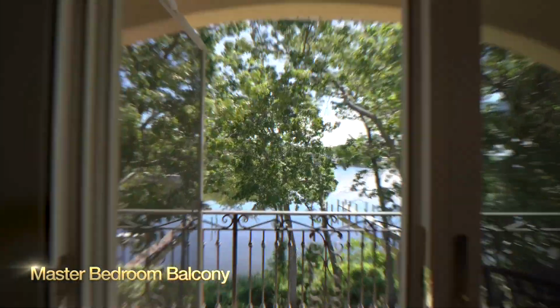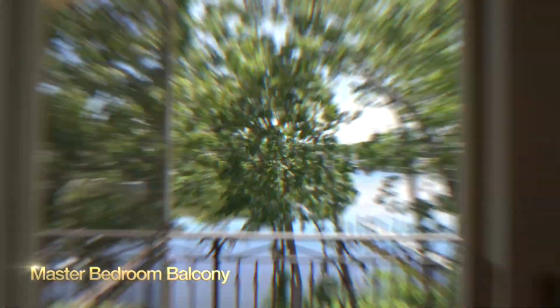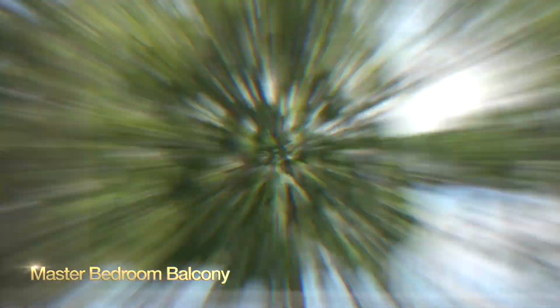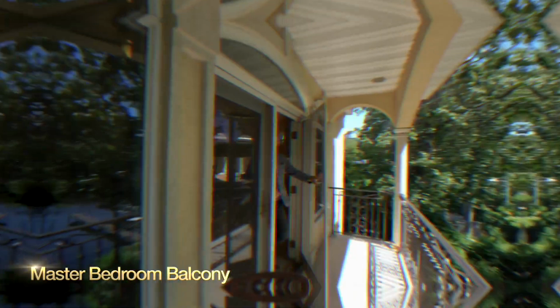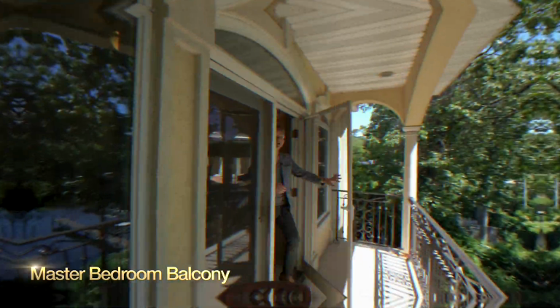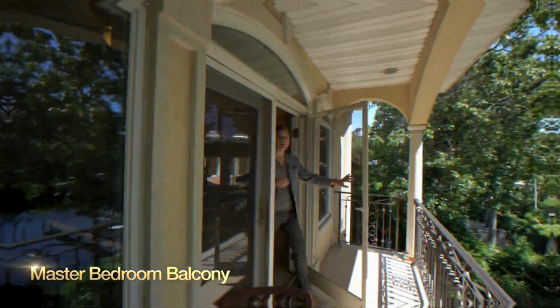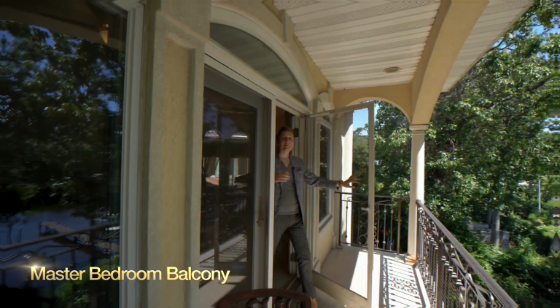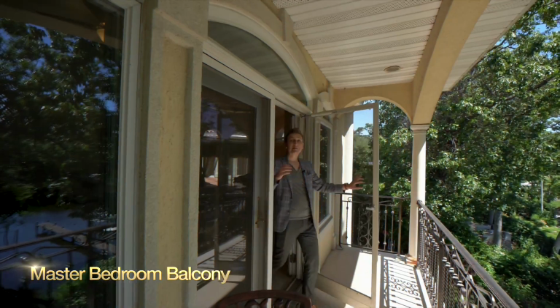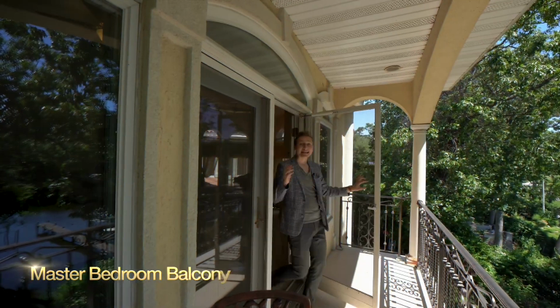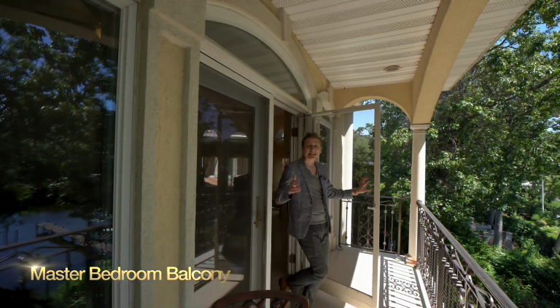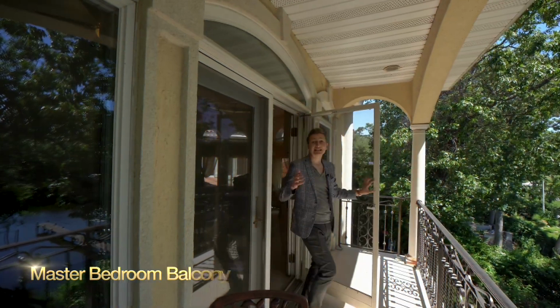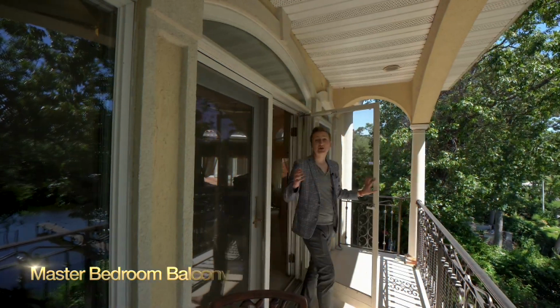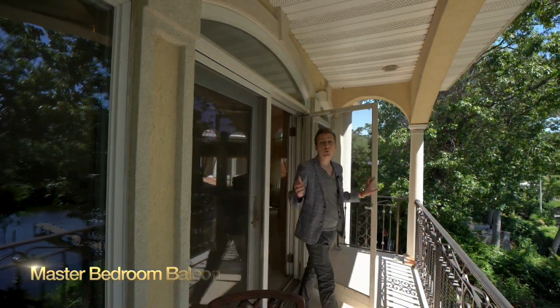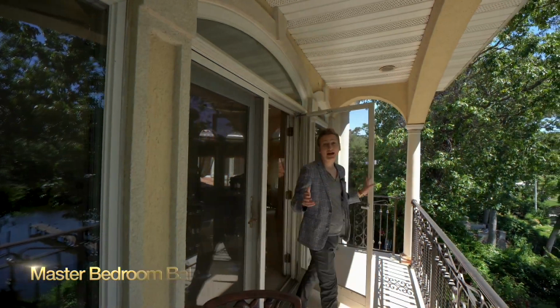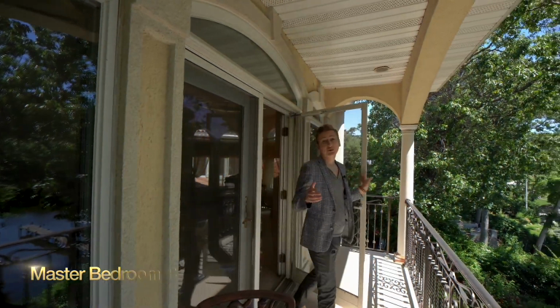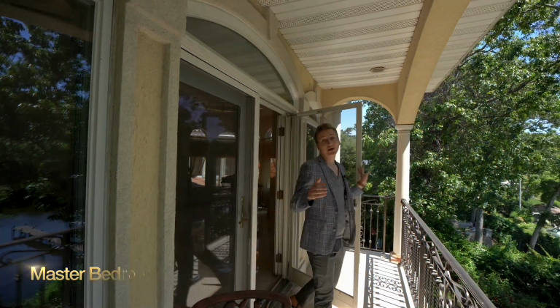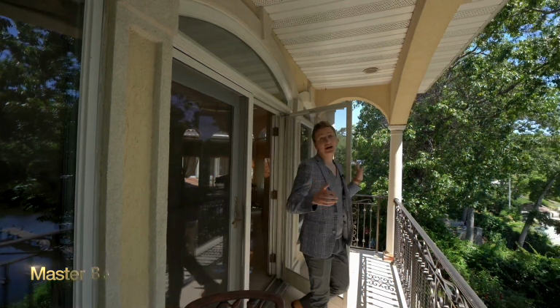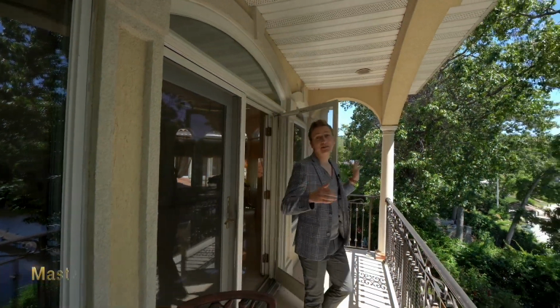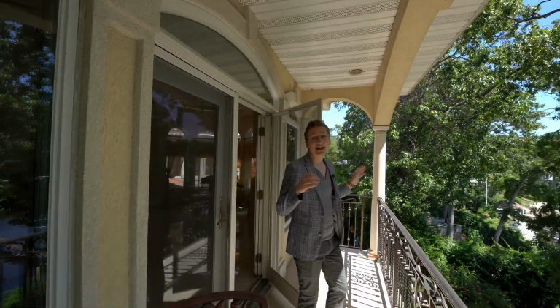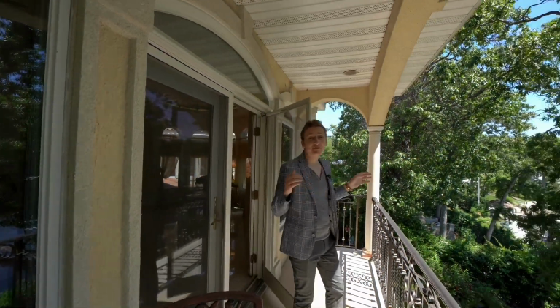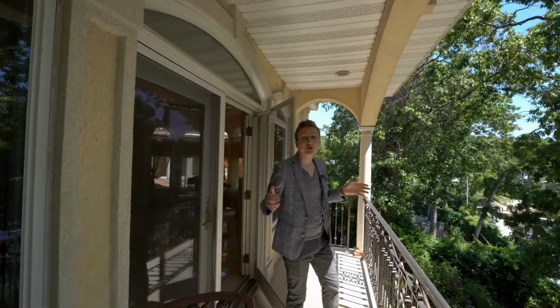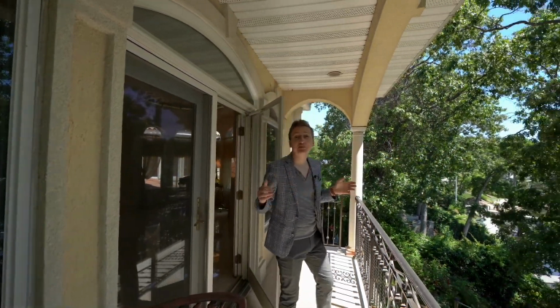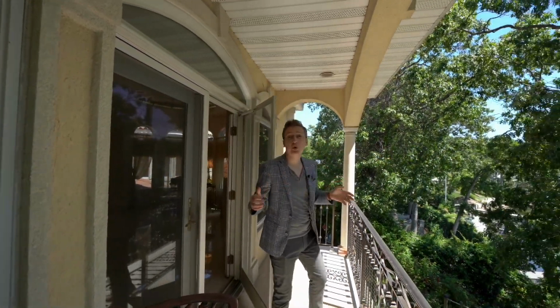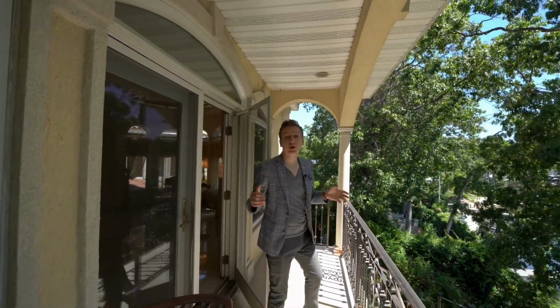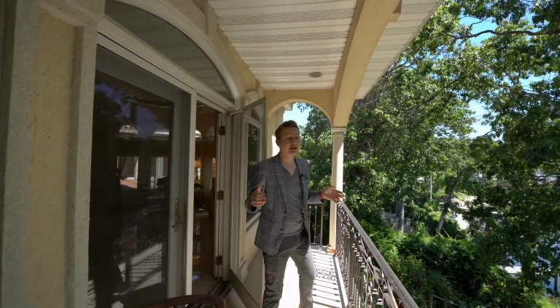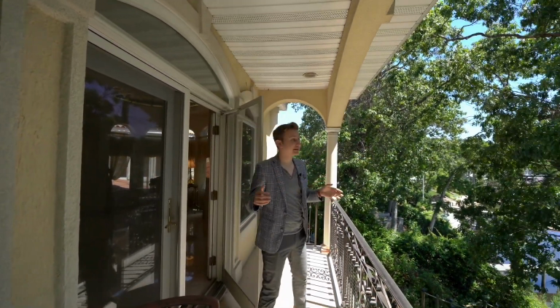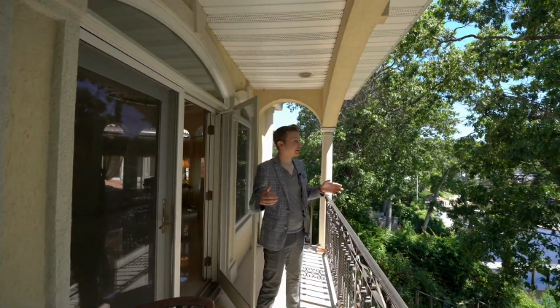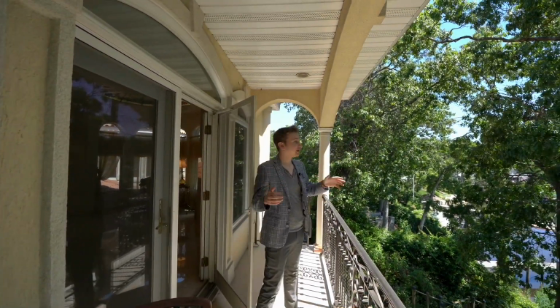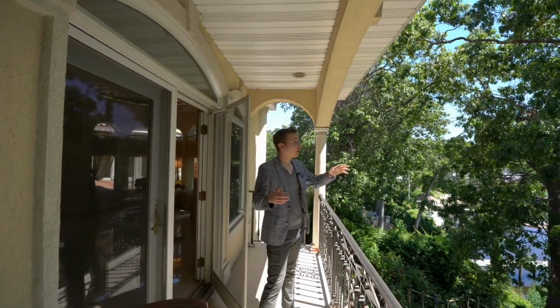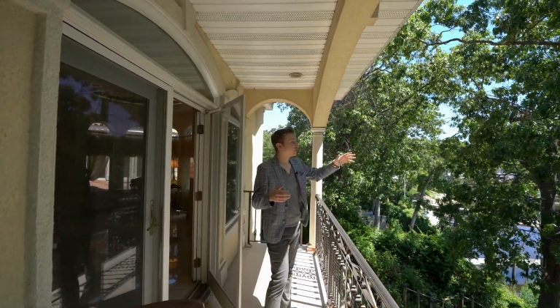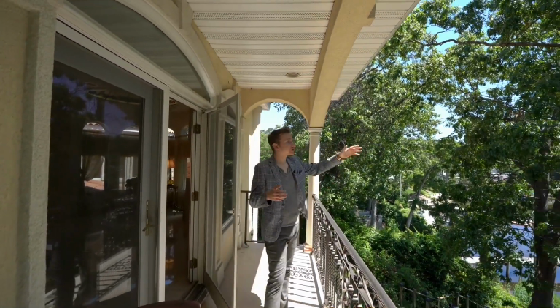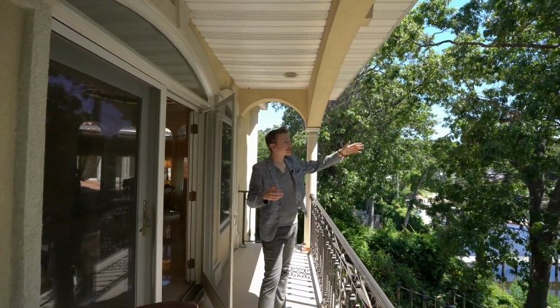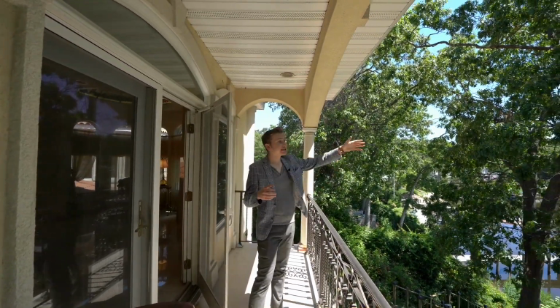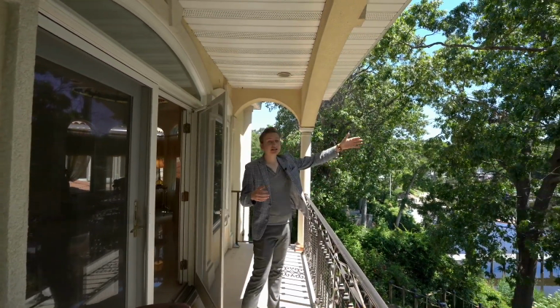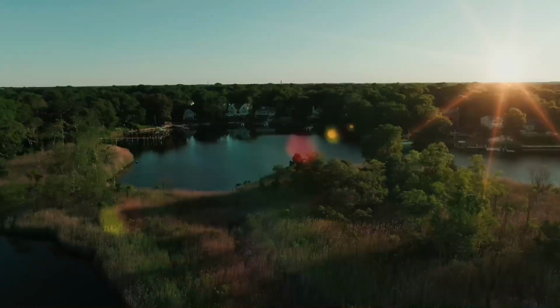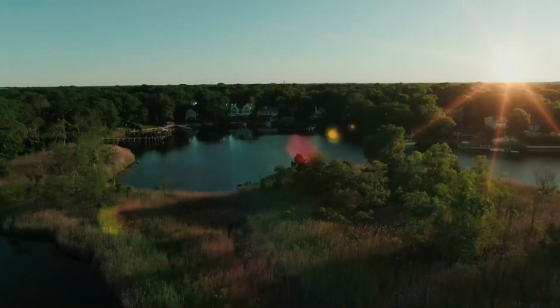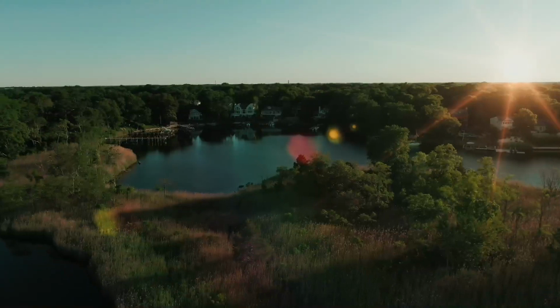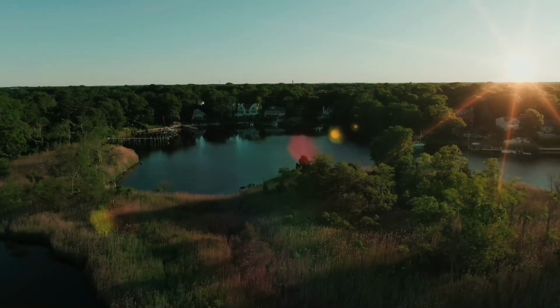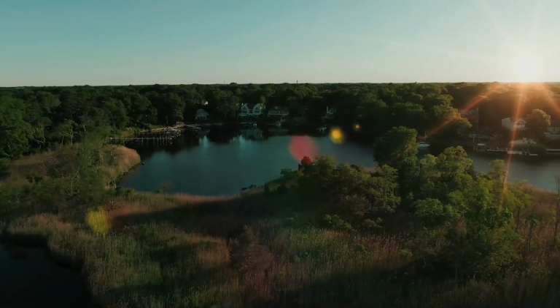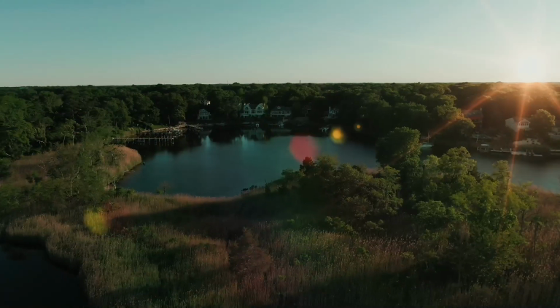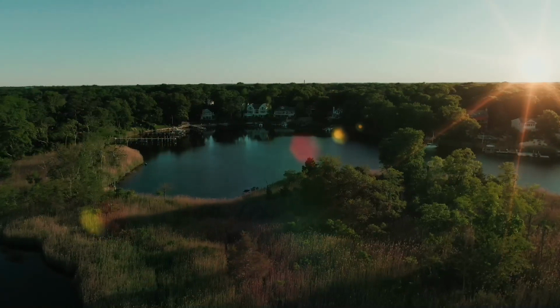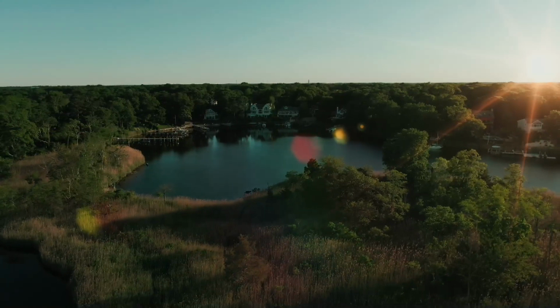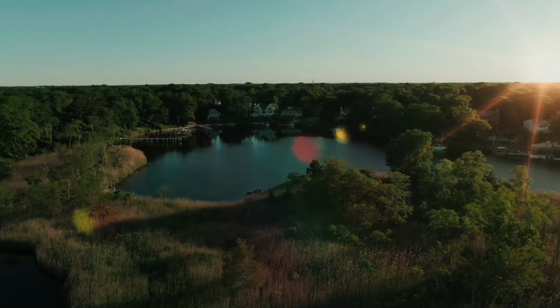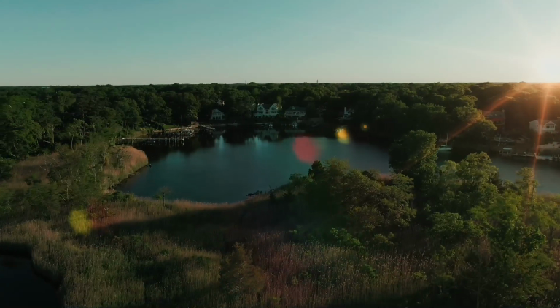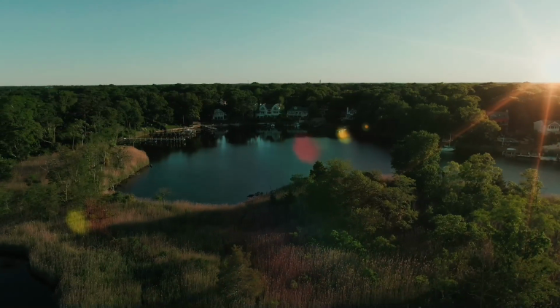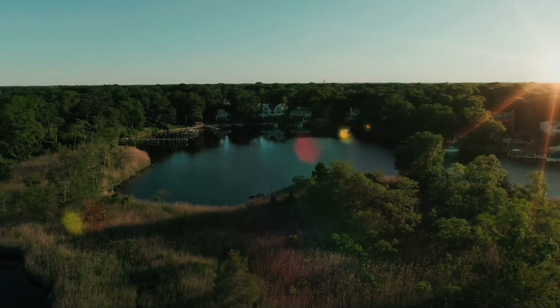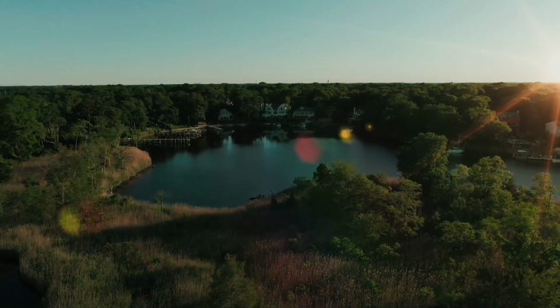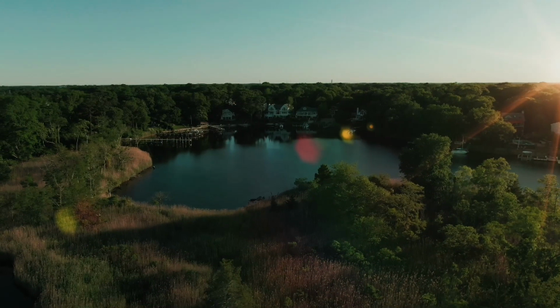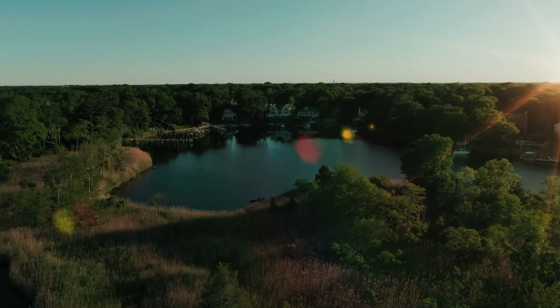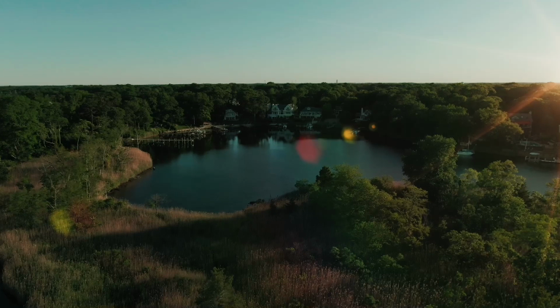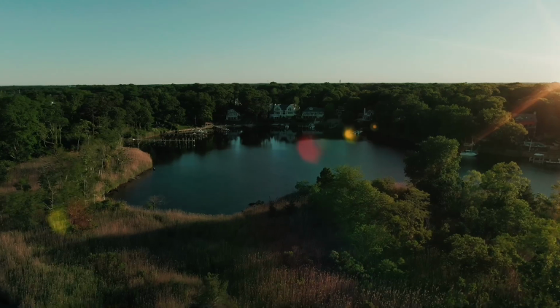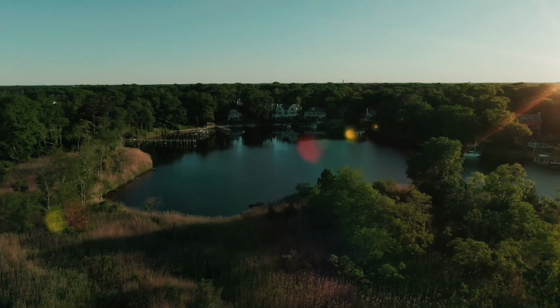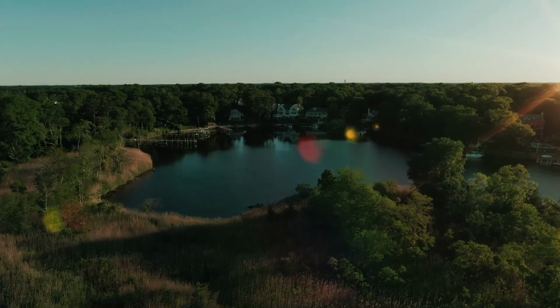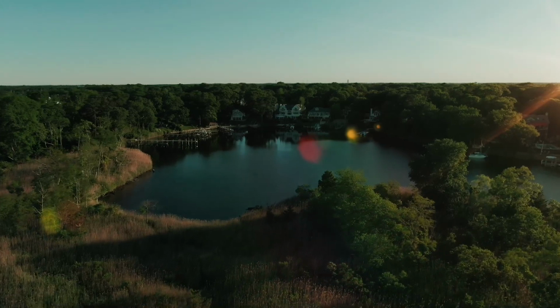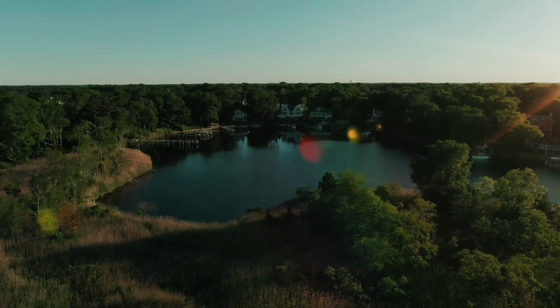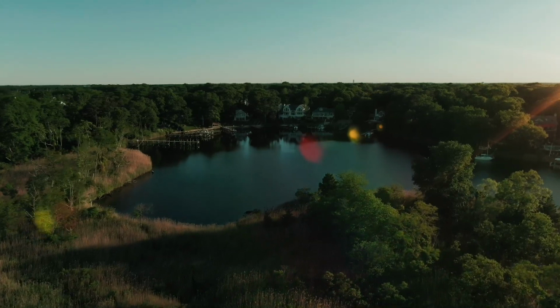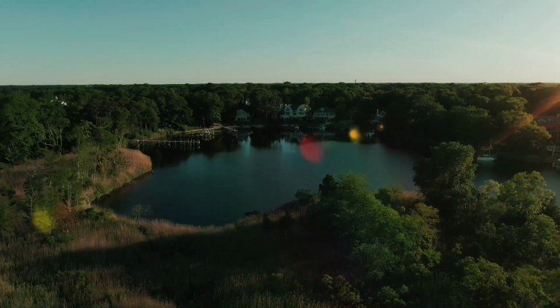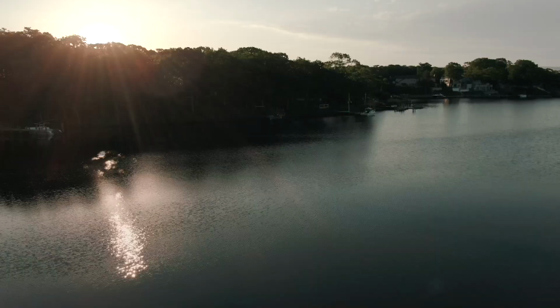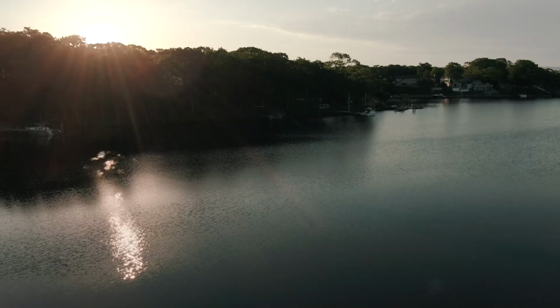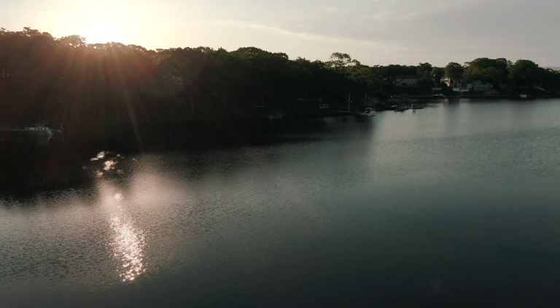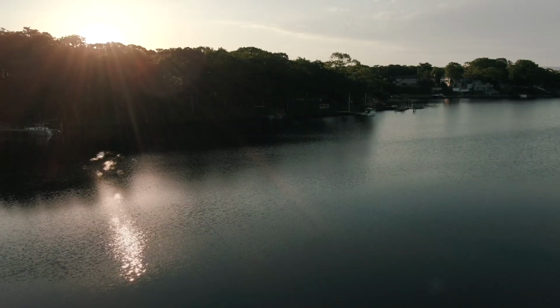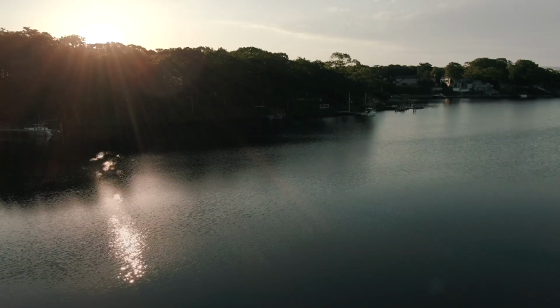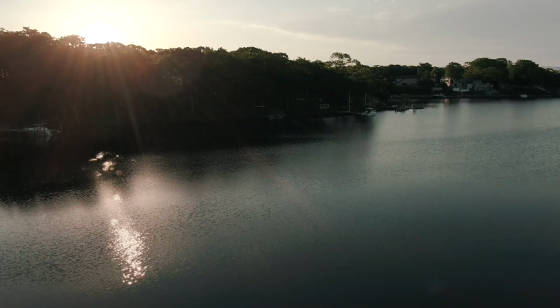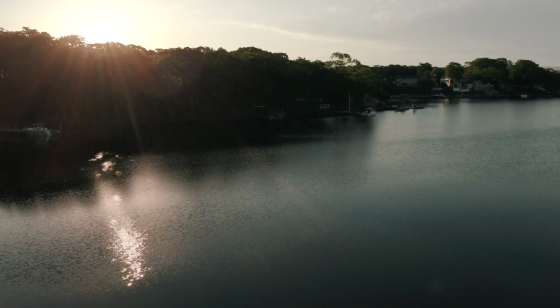What an amazing way to wake up every morning, overseeing the sunrise over the Matitakonk River.